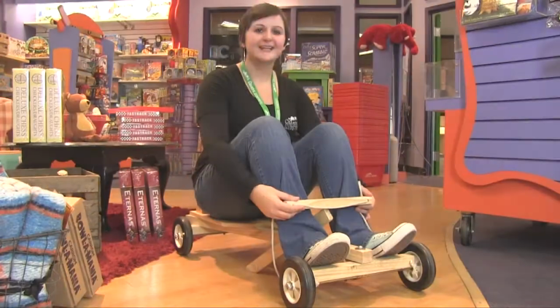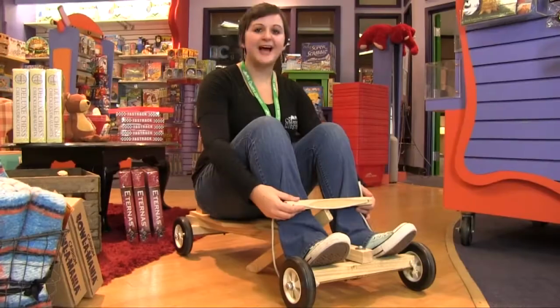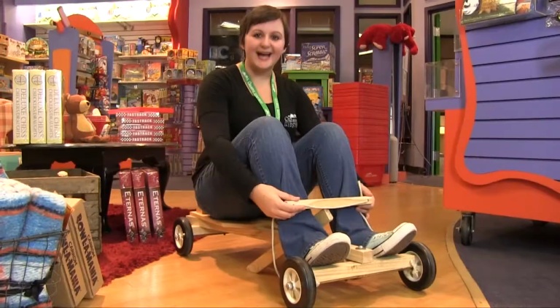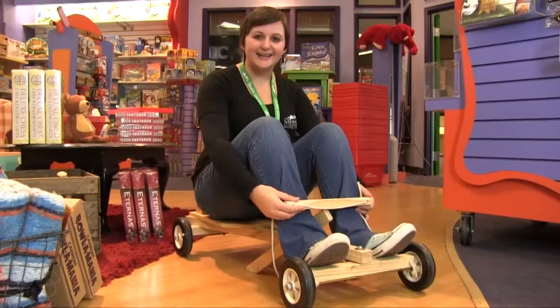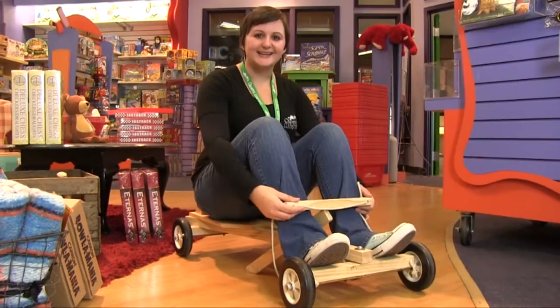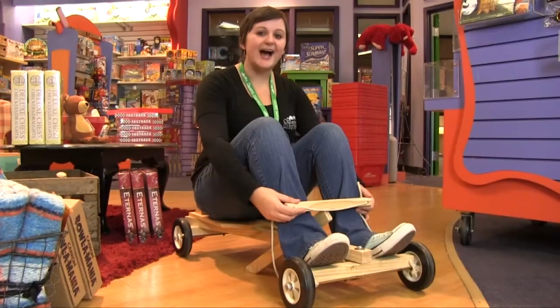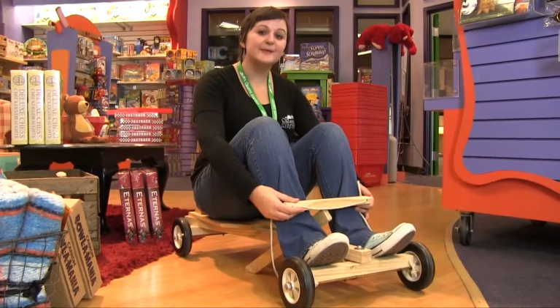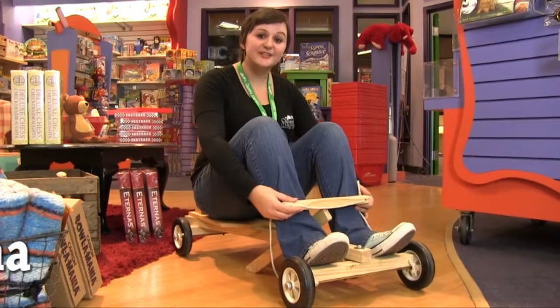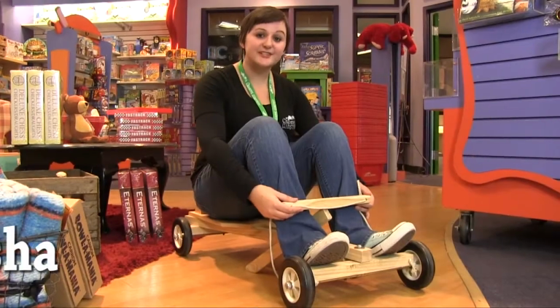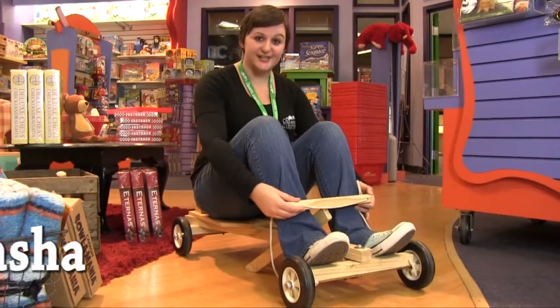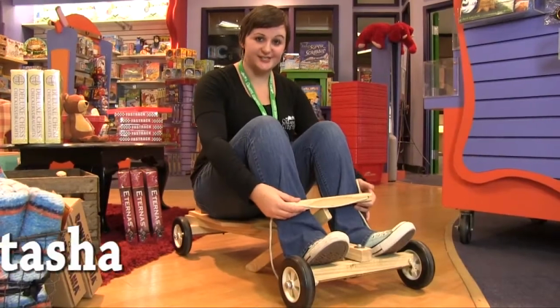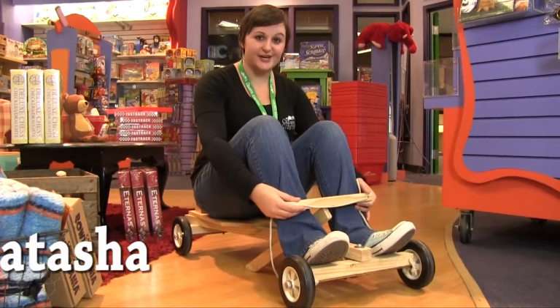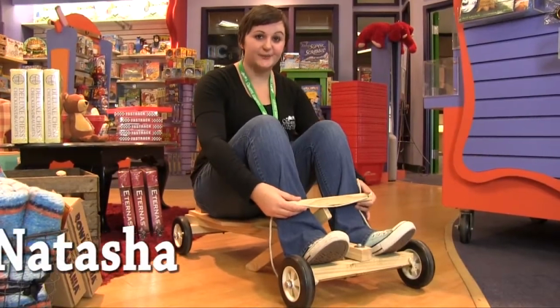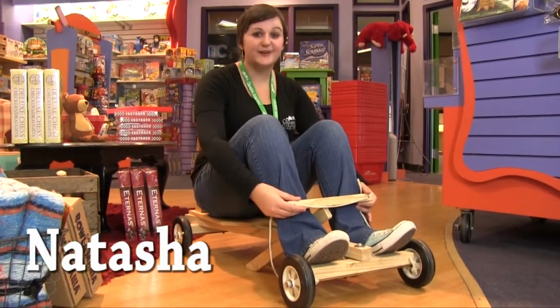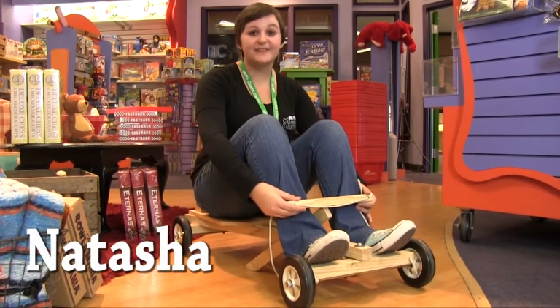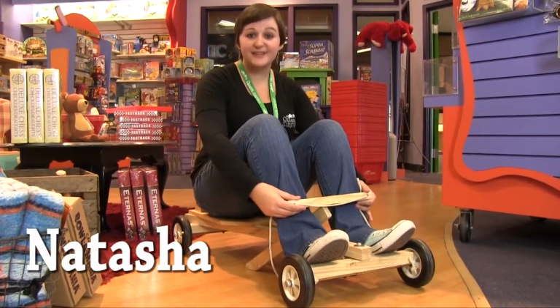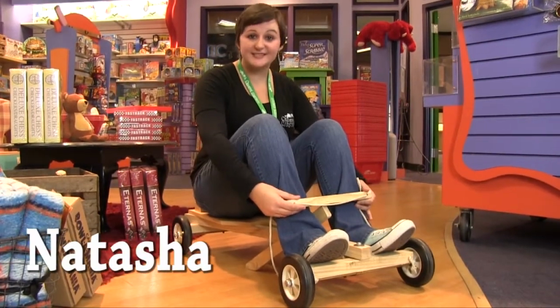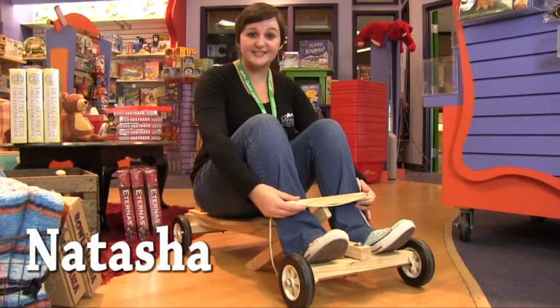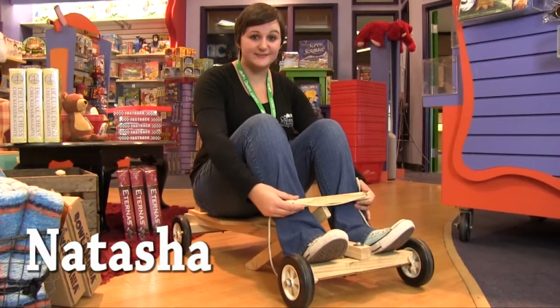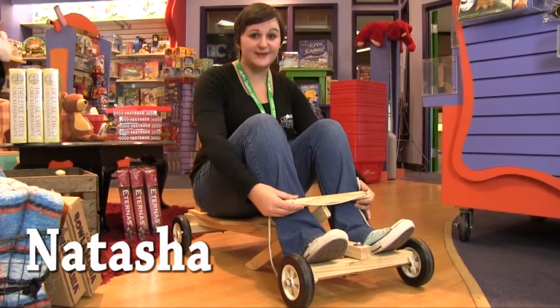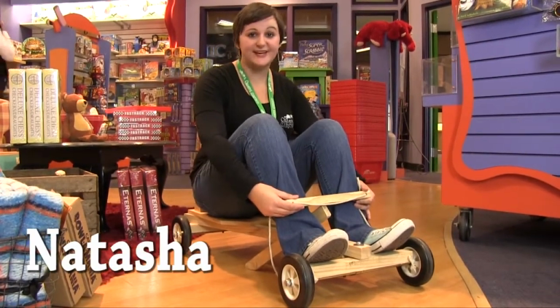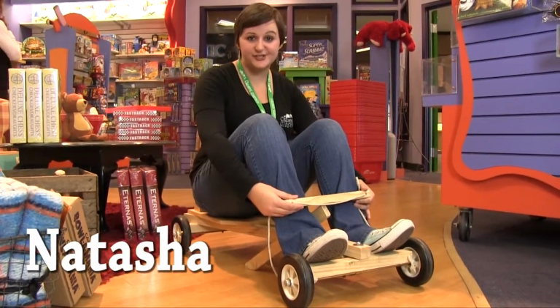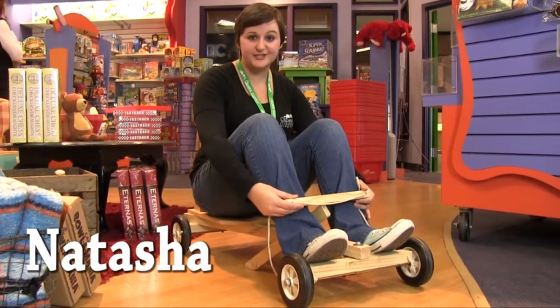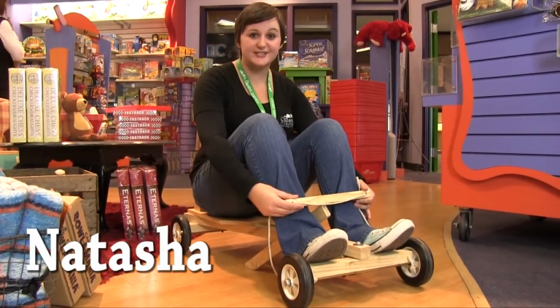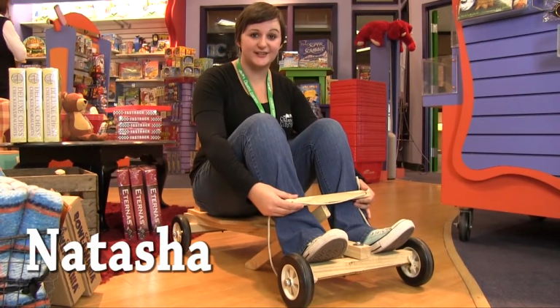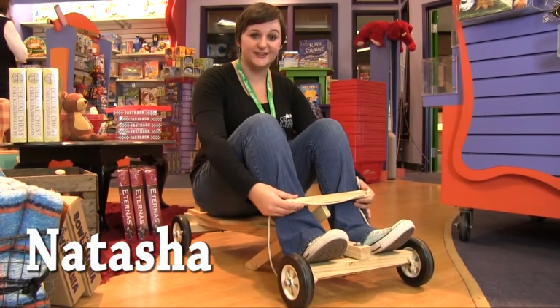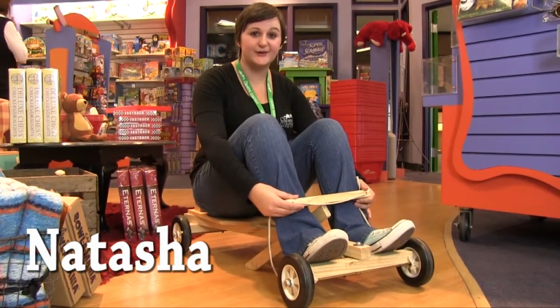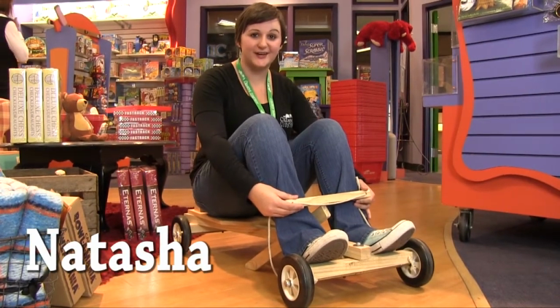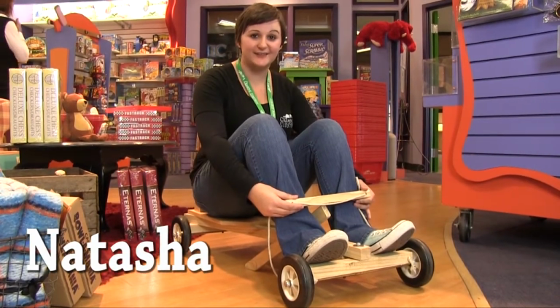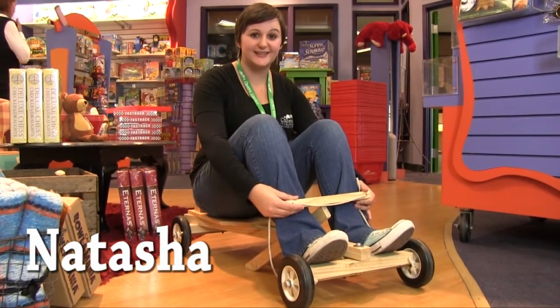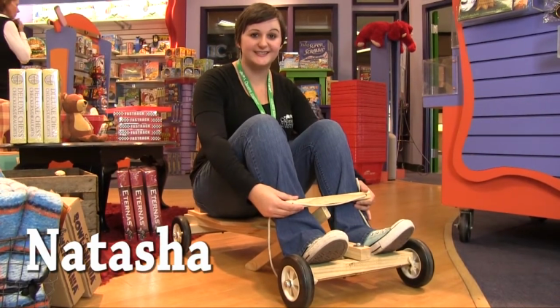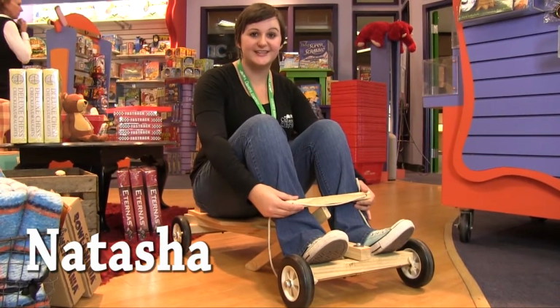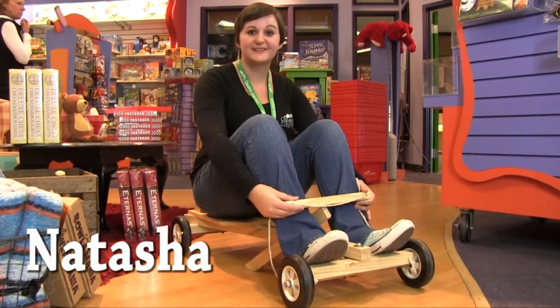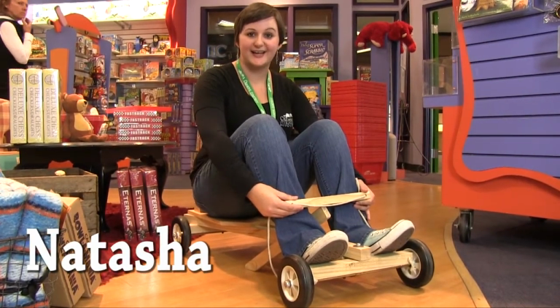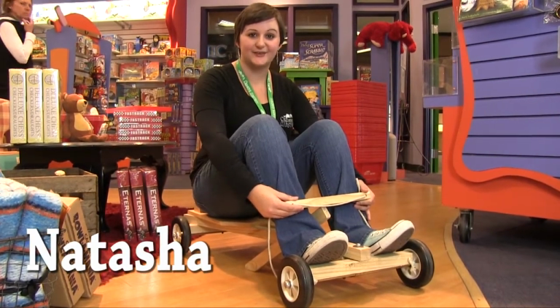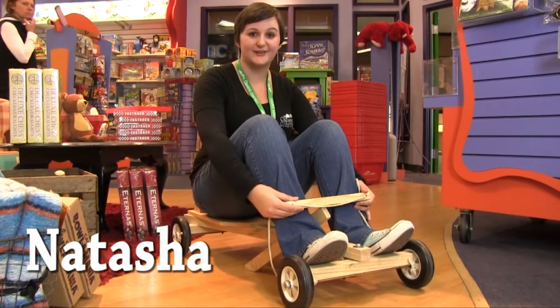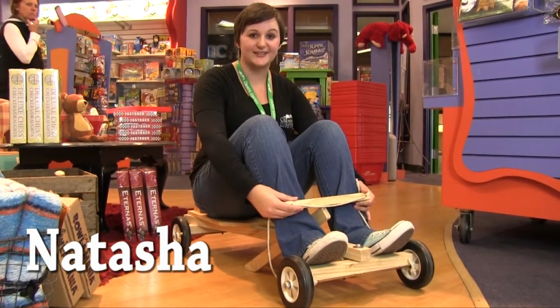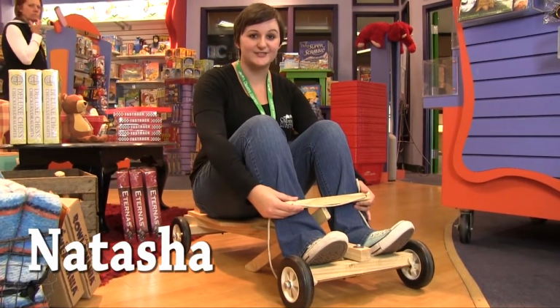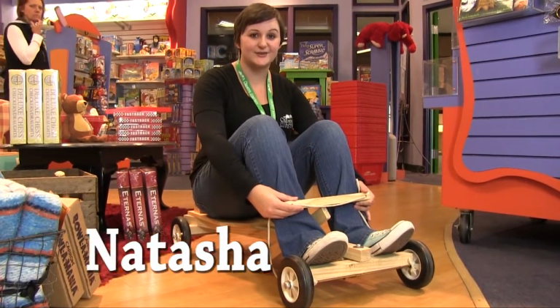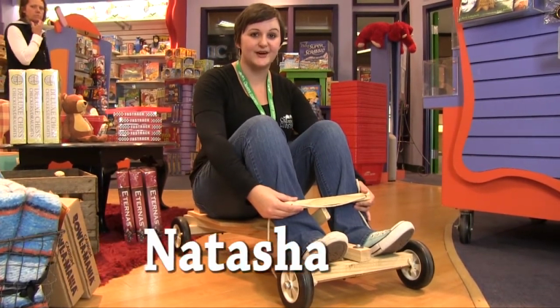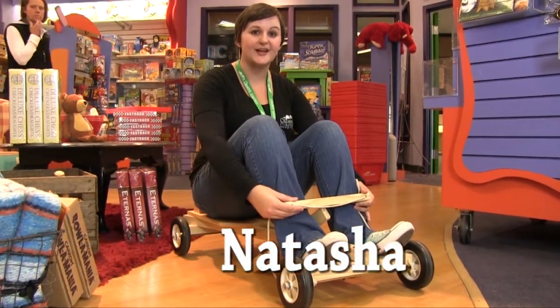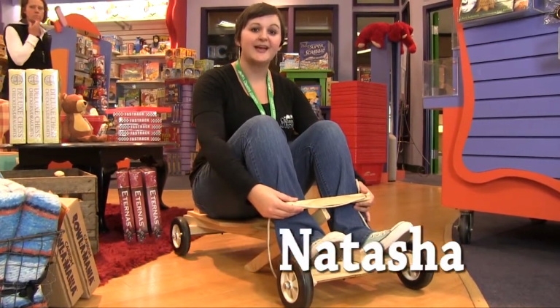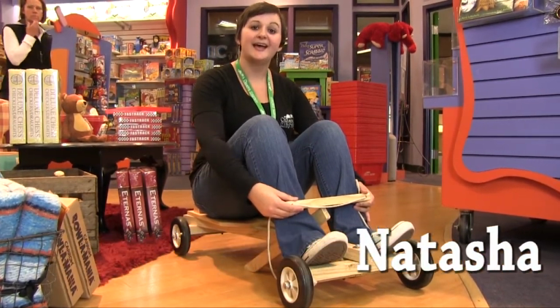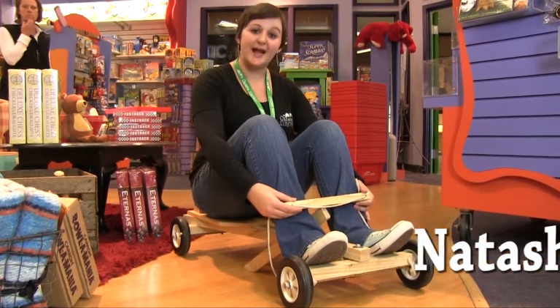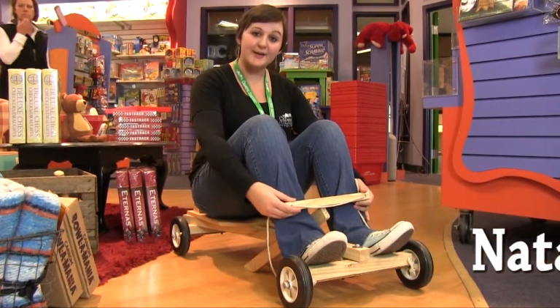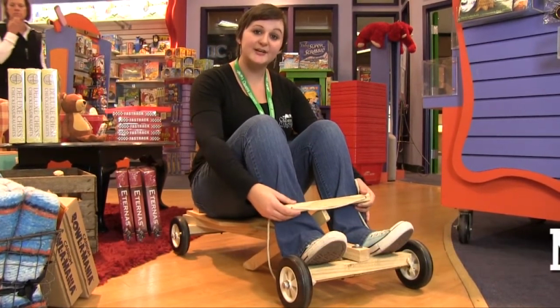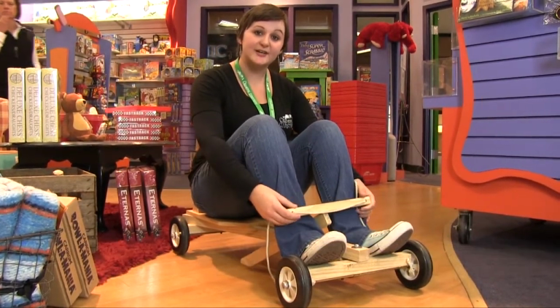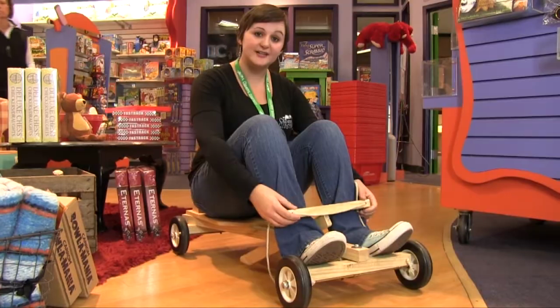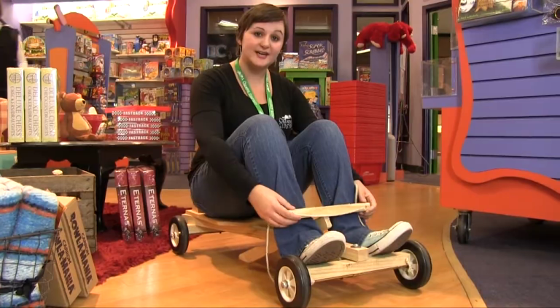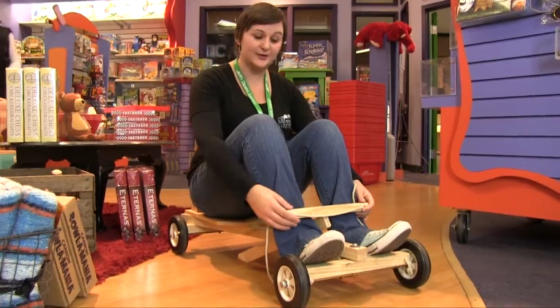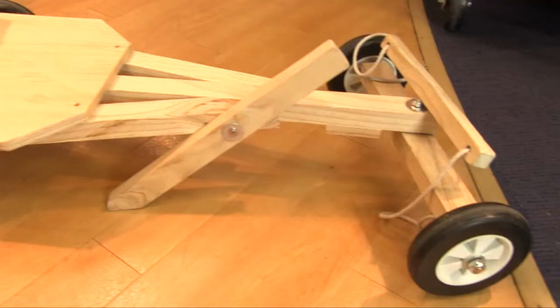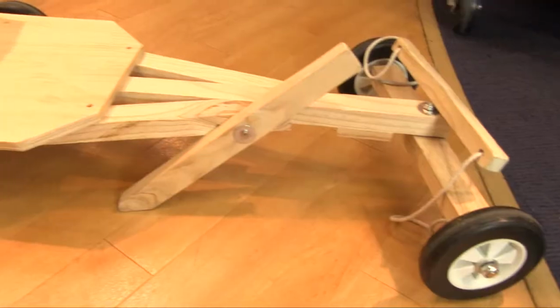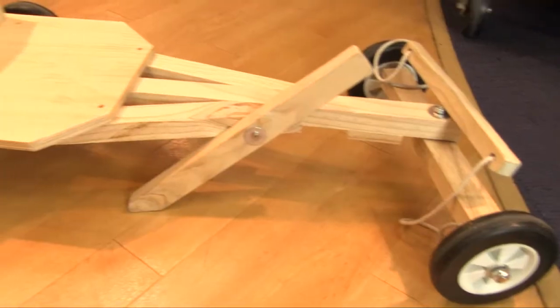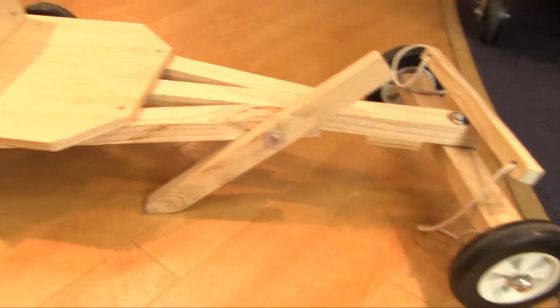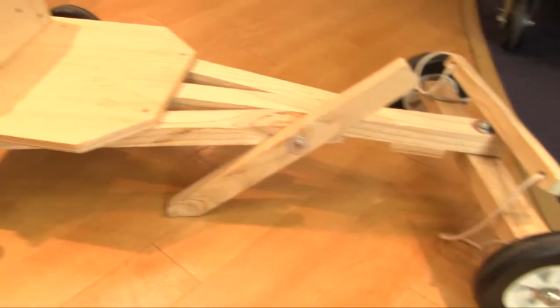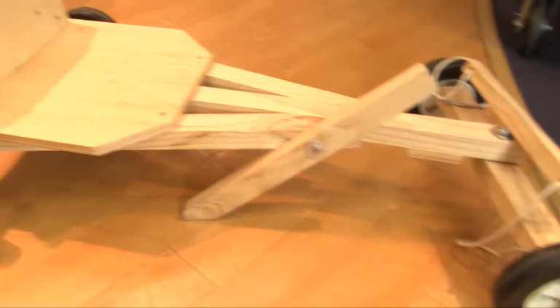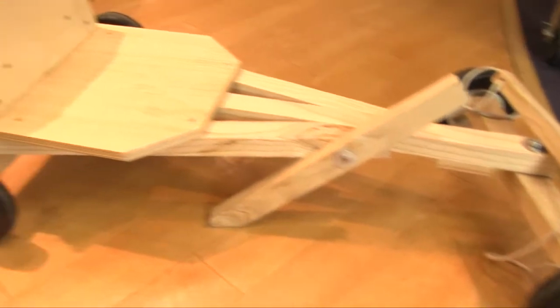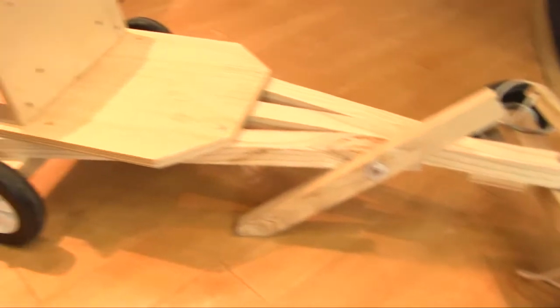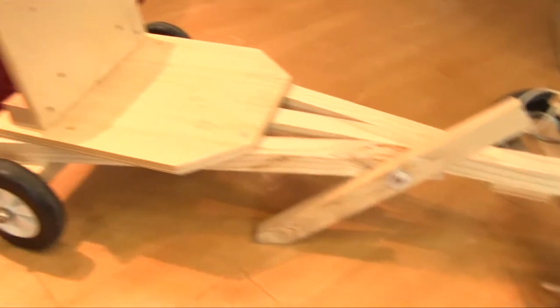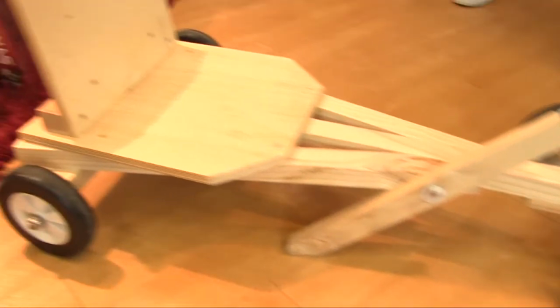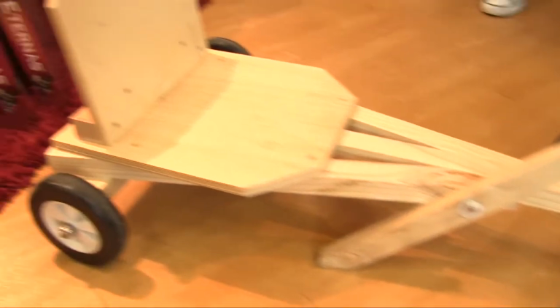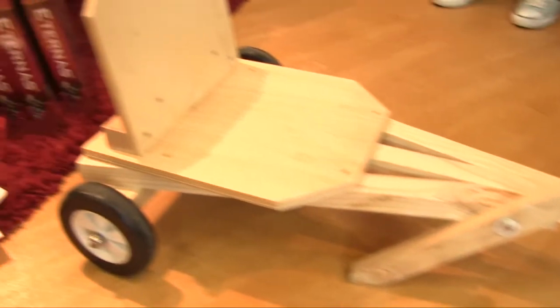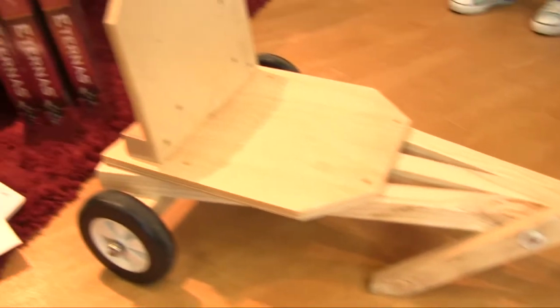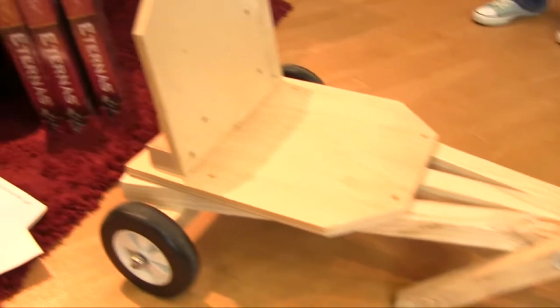Hi, I'm Natasha, one of the assistant managers here at the Creative Kid Stuff Galleria store. And I'm here to tell you about the Red Toolbox Go-Kart,